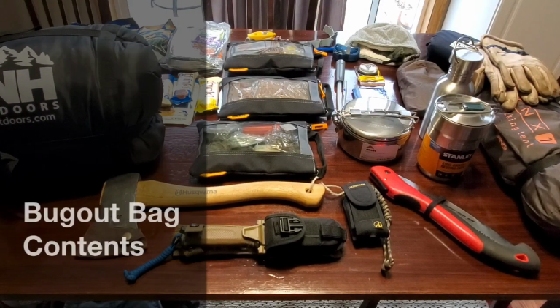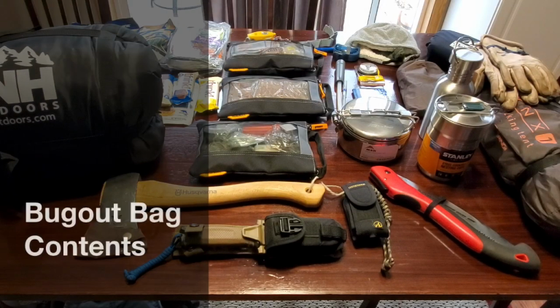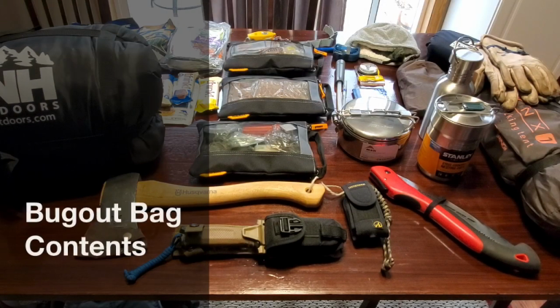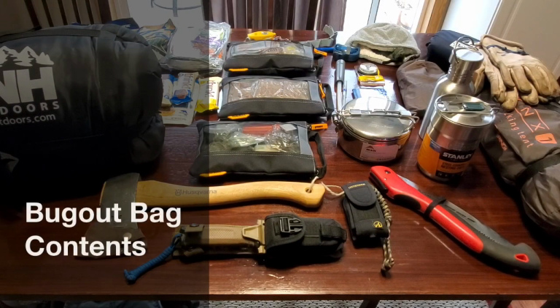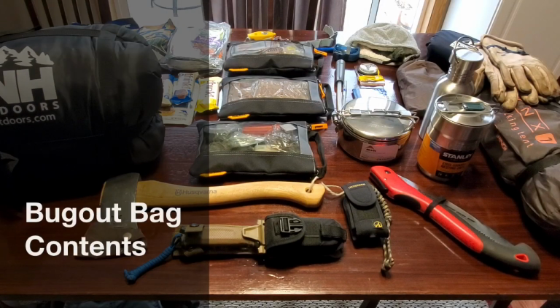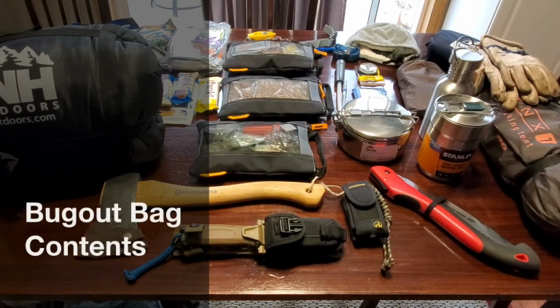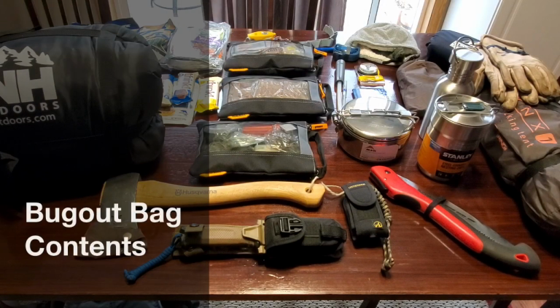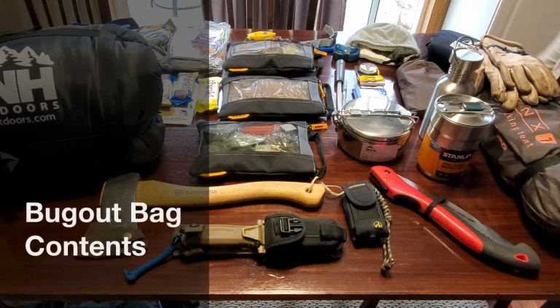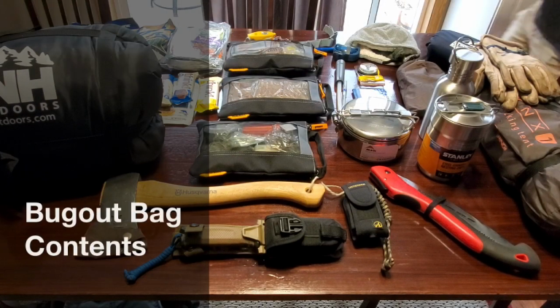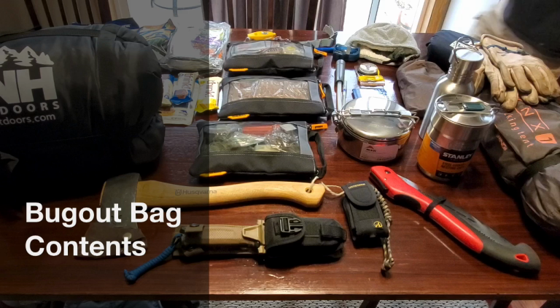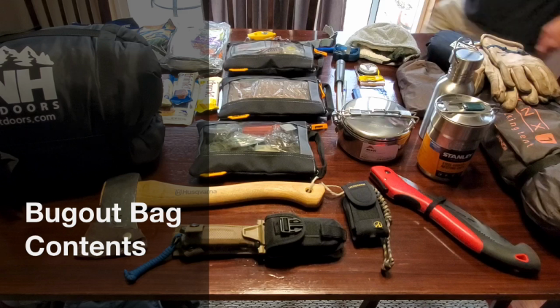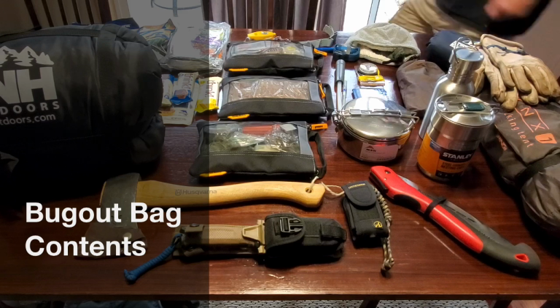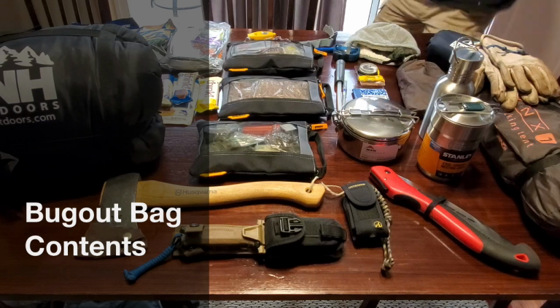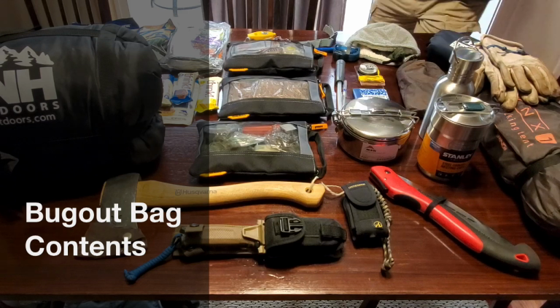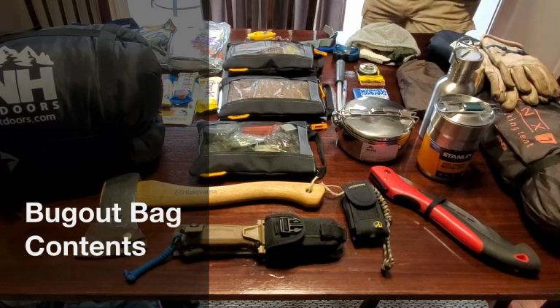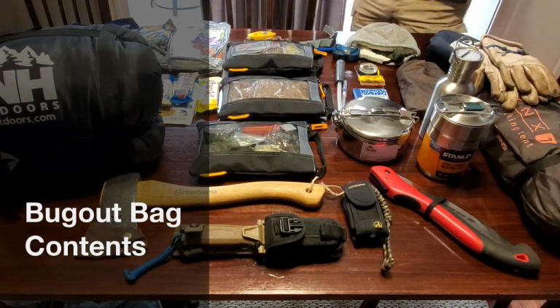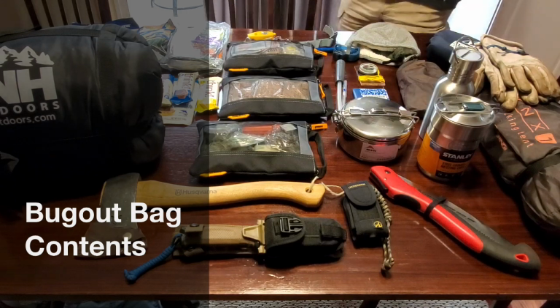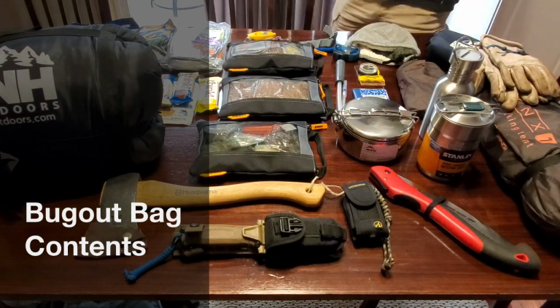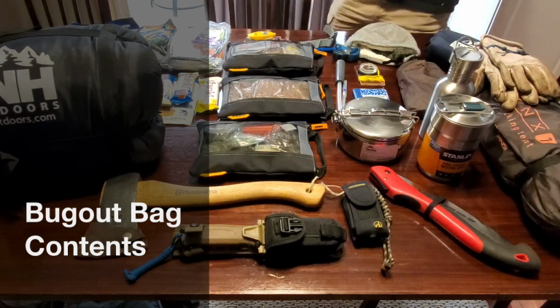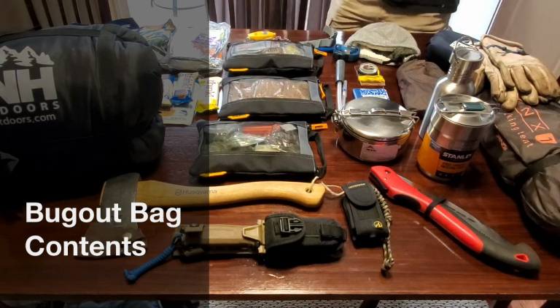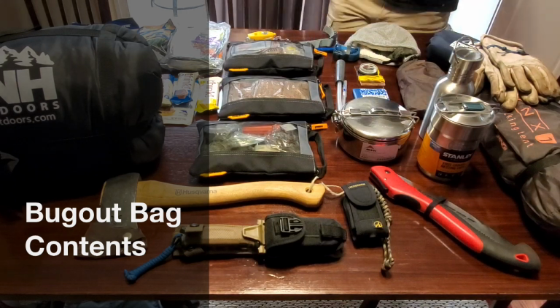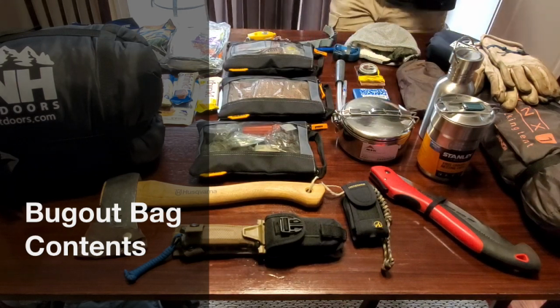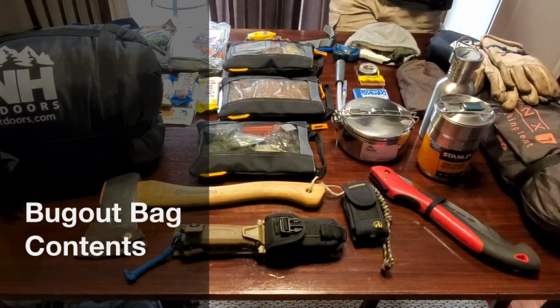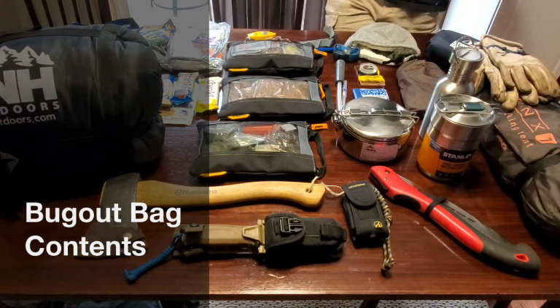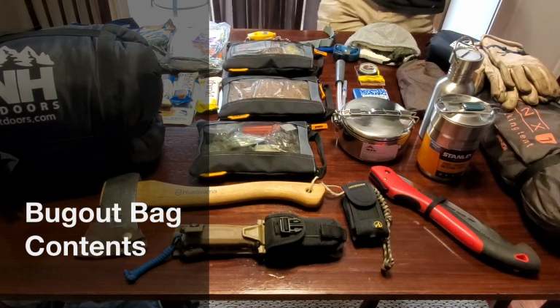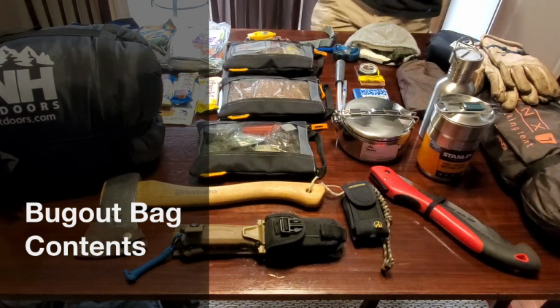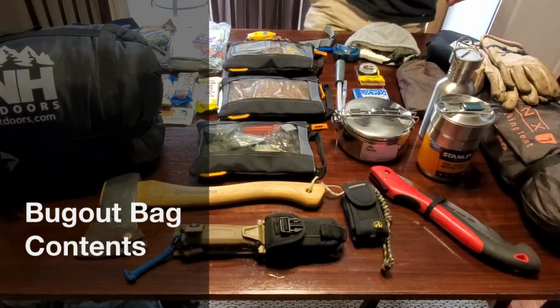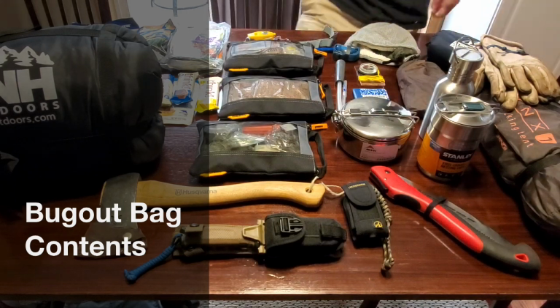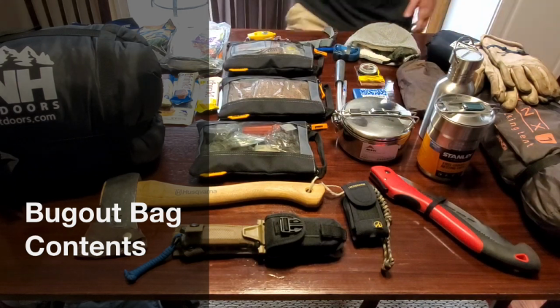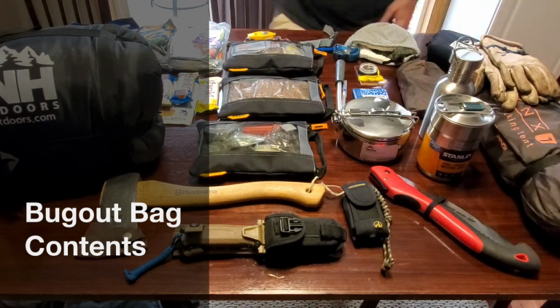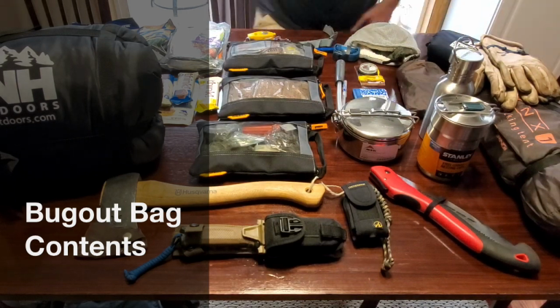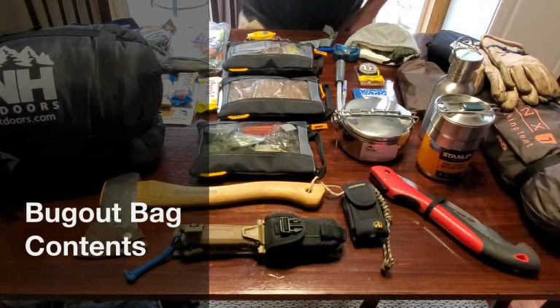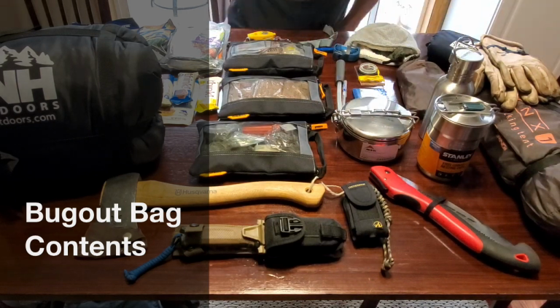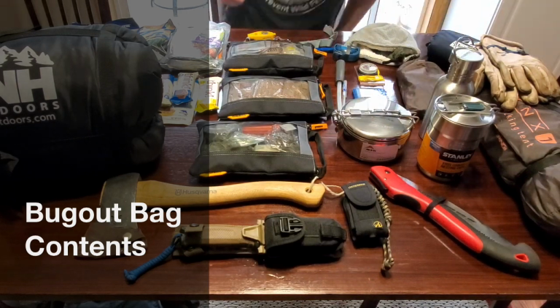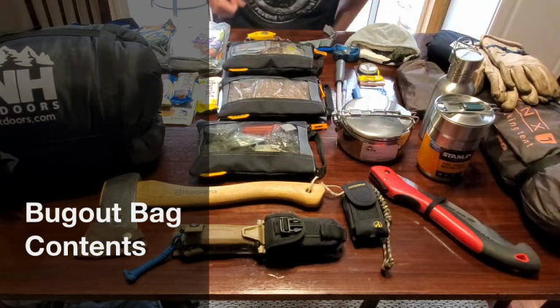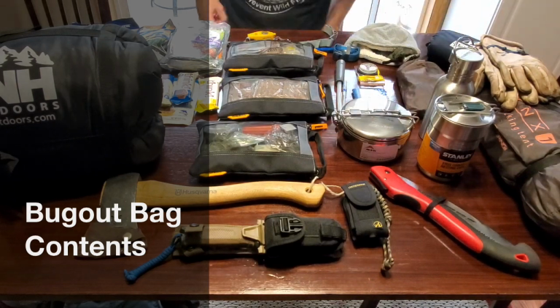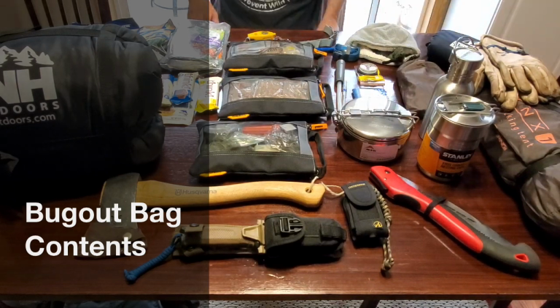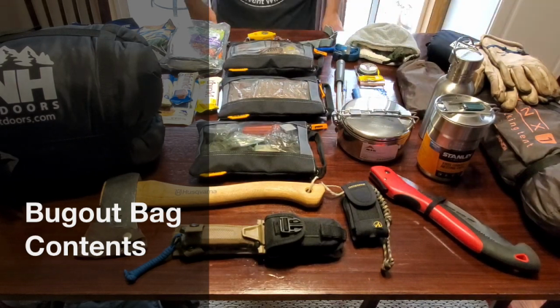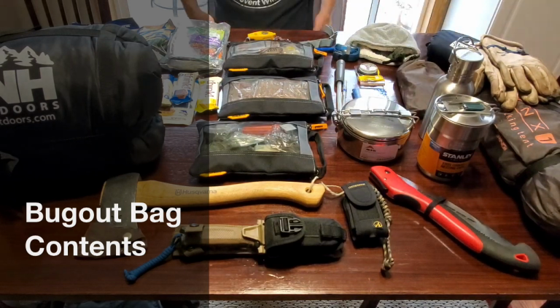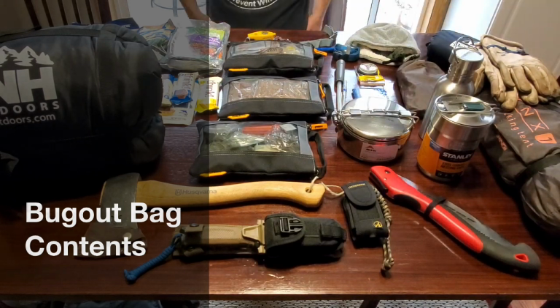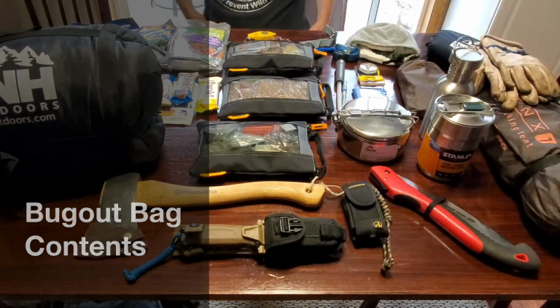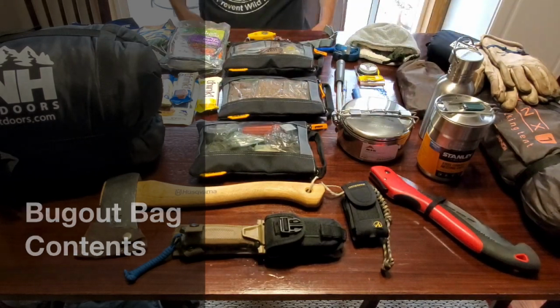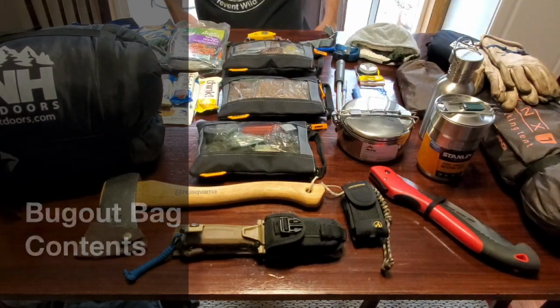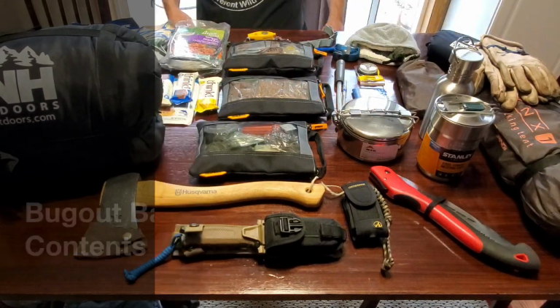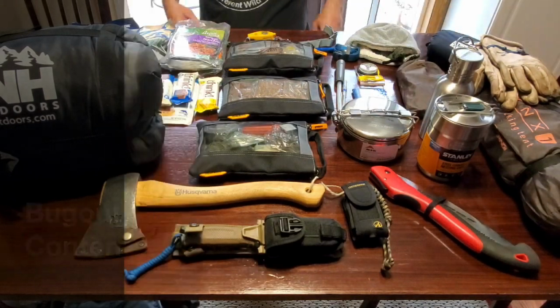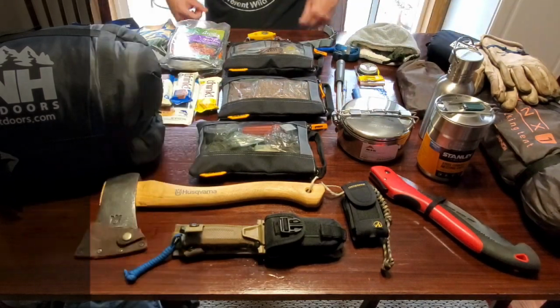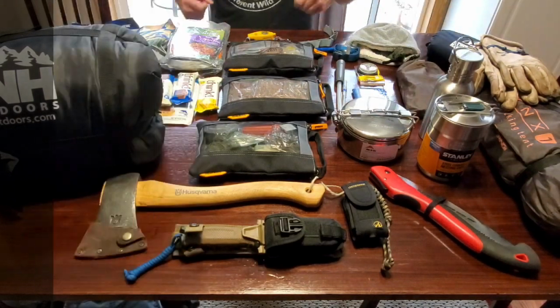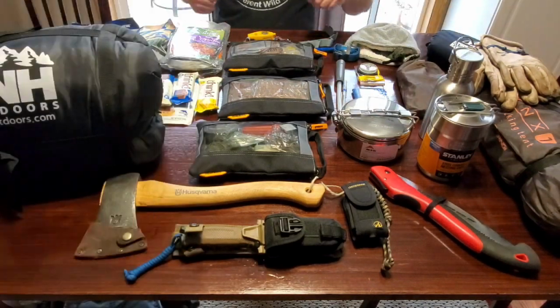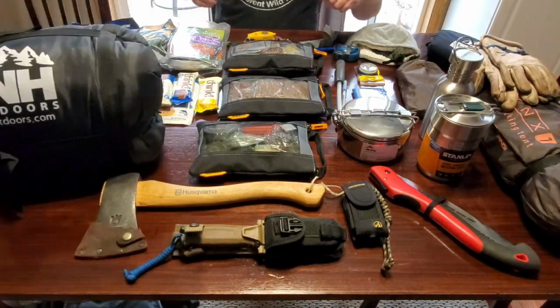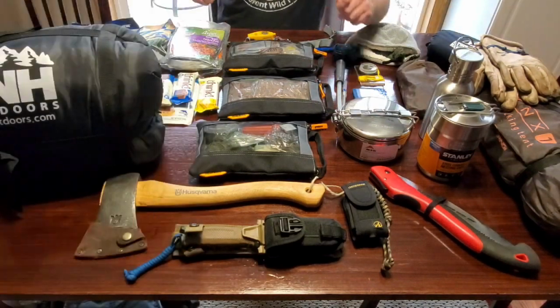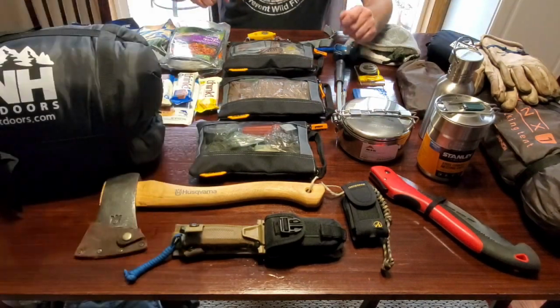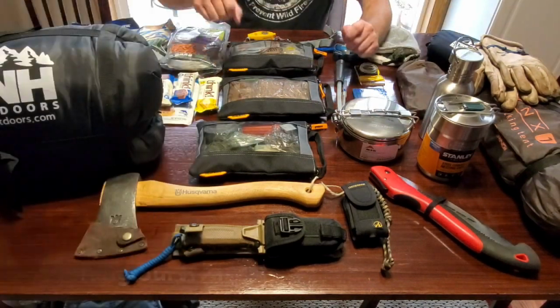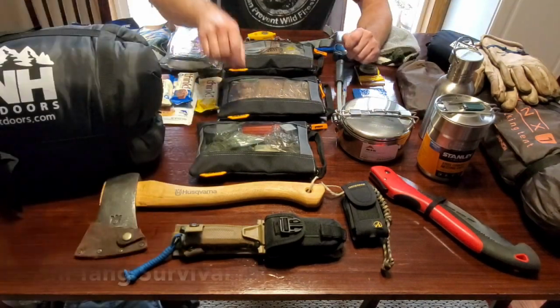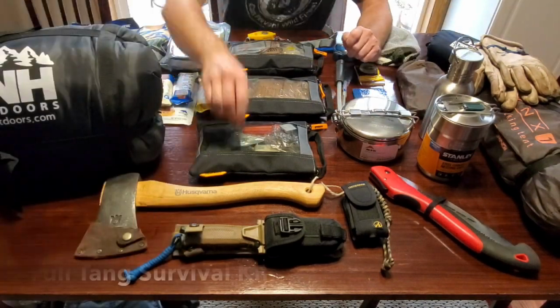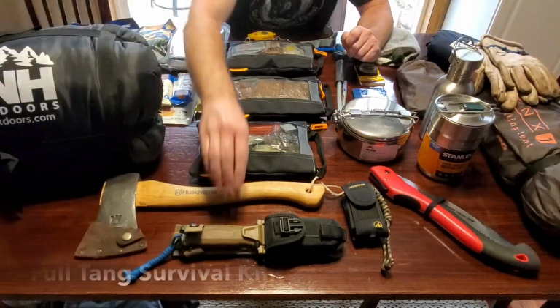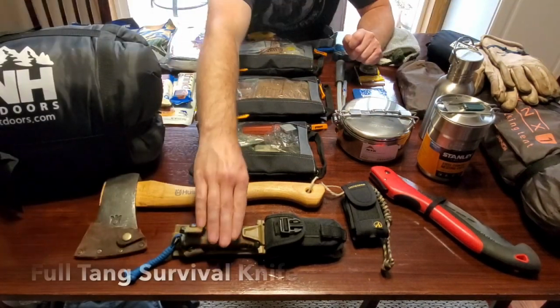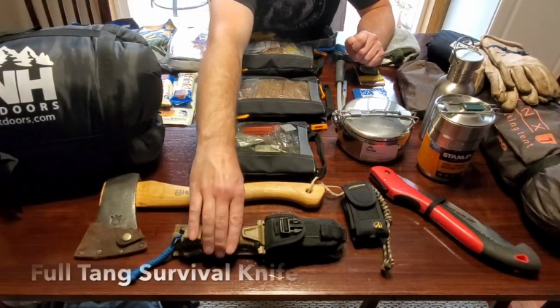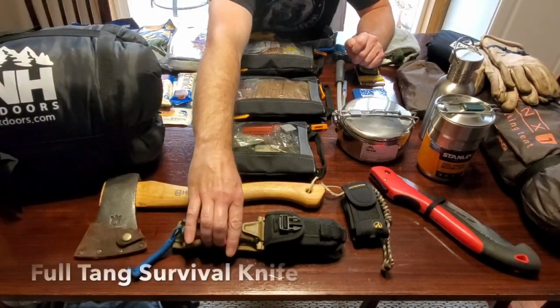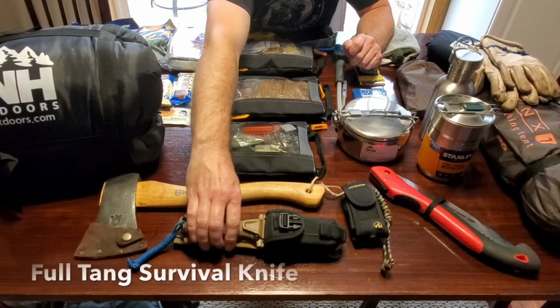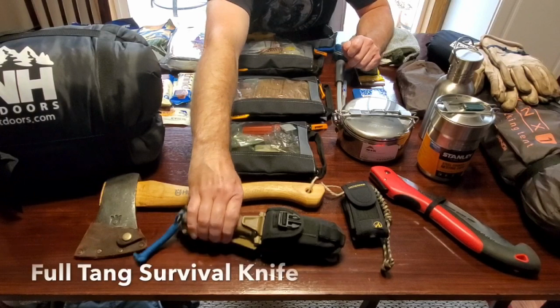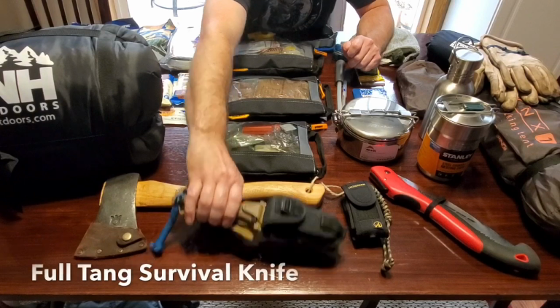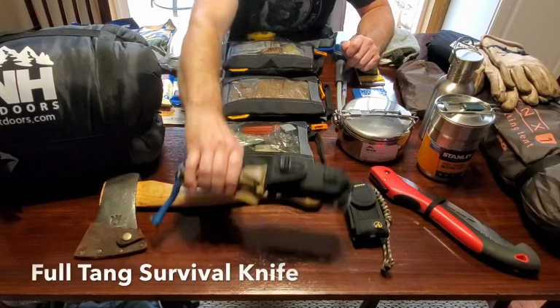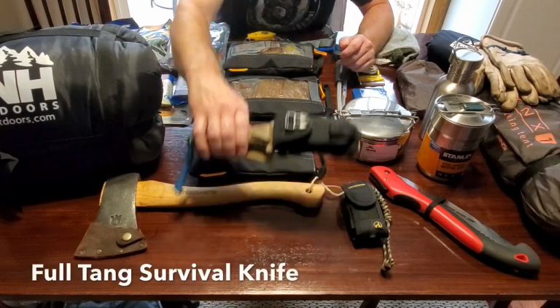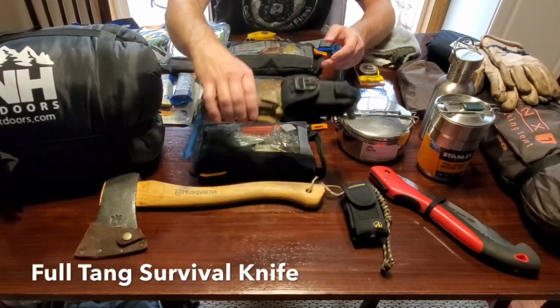Hello YouTube, this is a follow-up video to my Bugout Bag Basics. This one's the Bugout Bag Contents, and I'll go over them in detail.